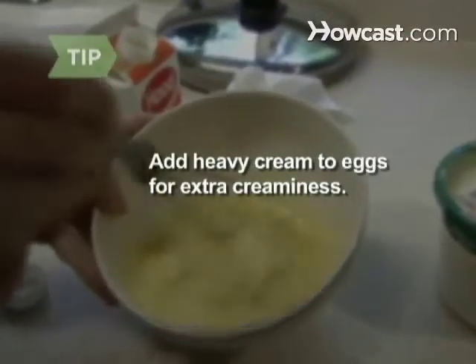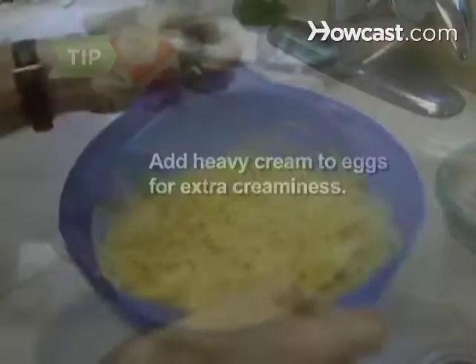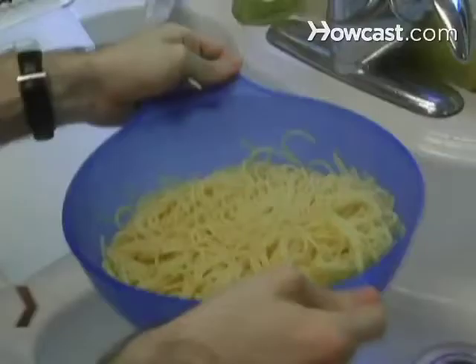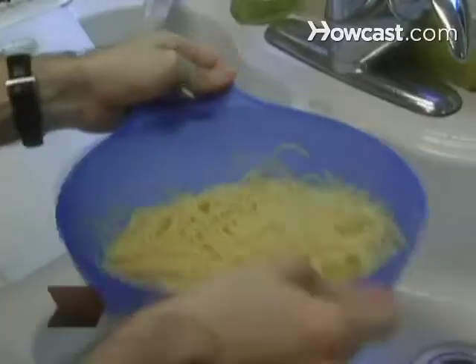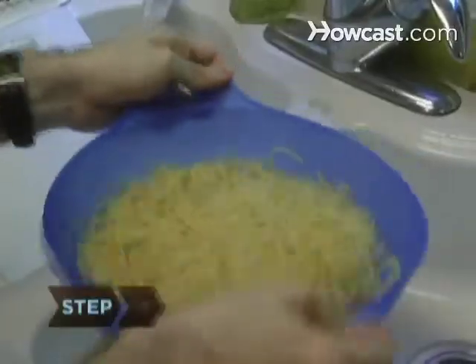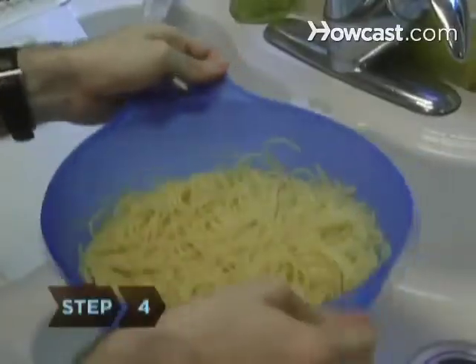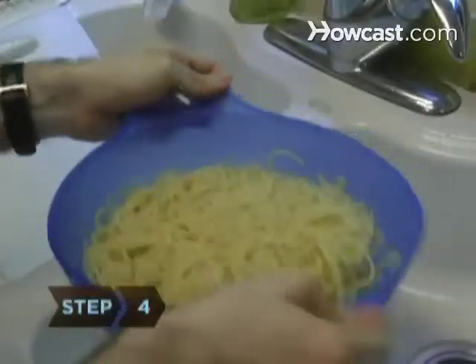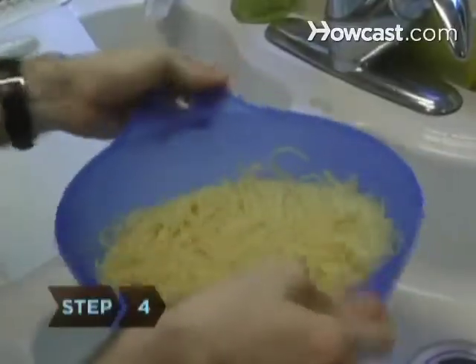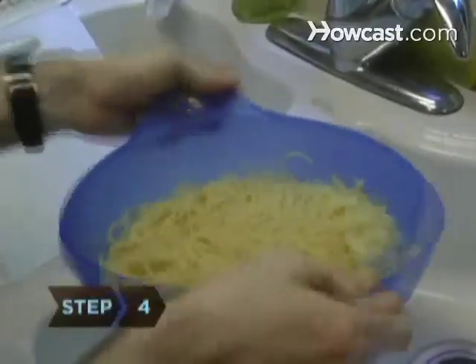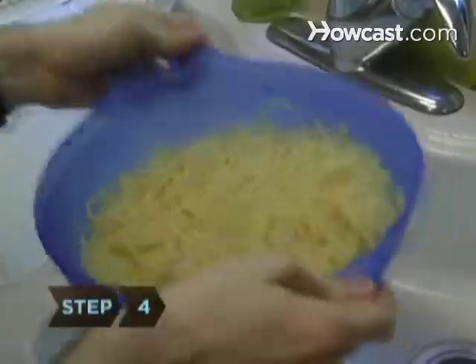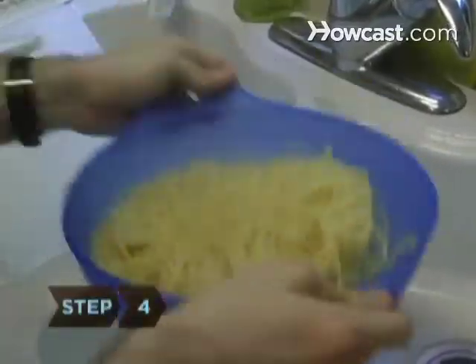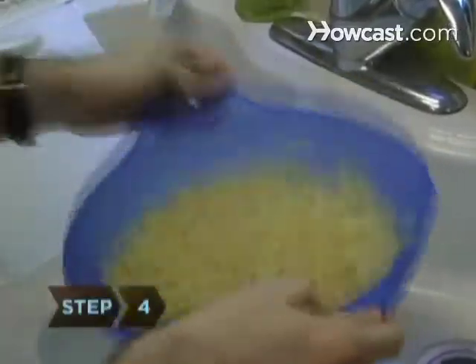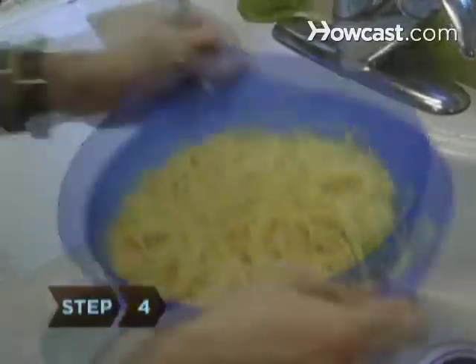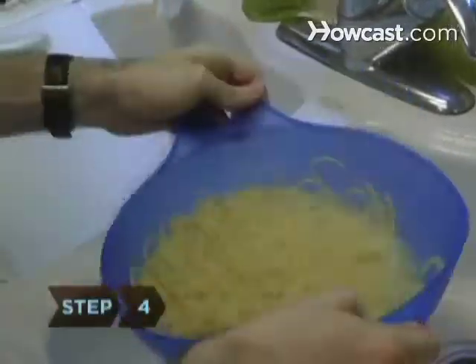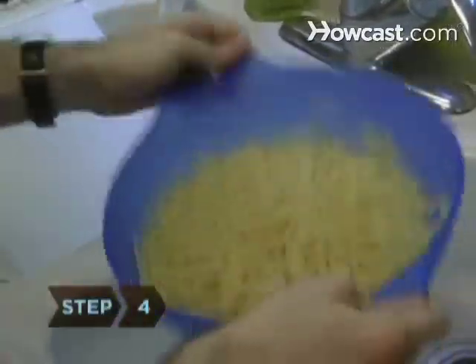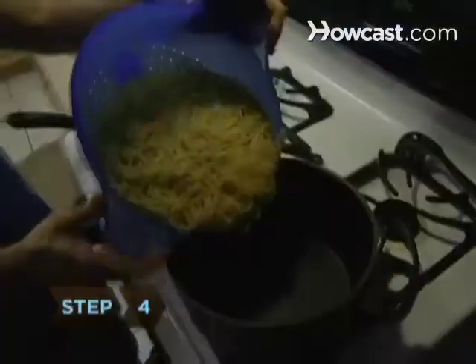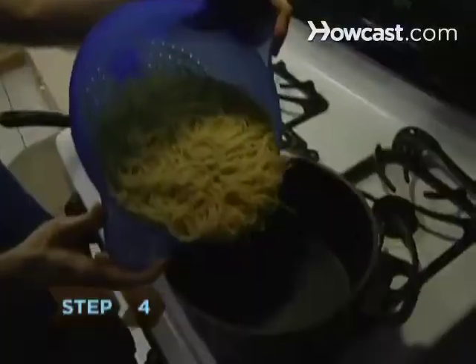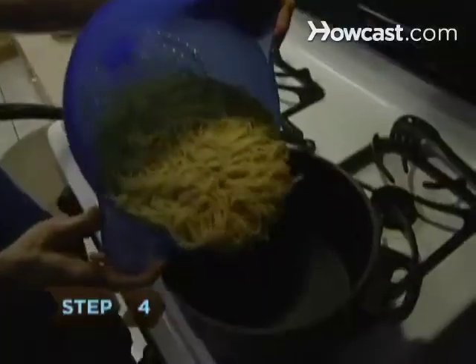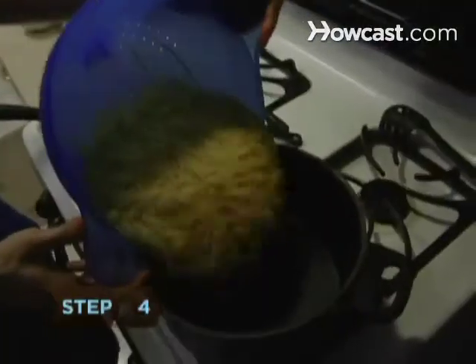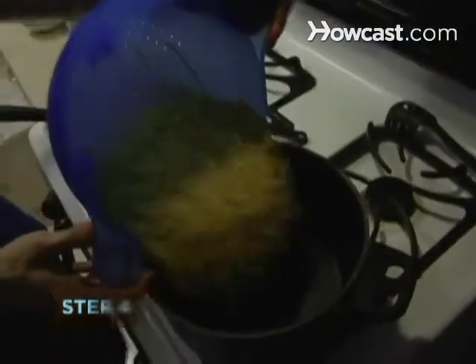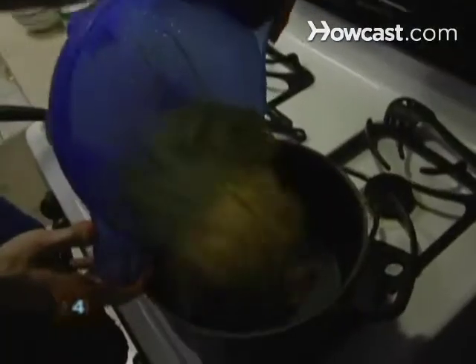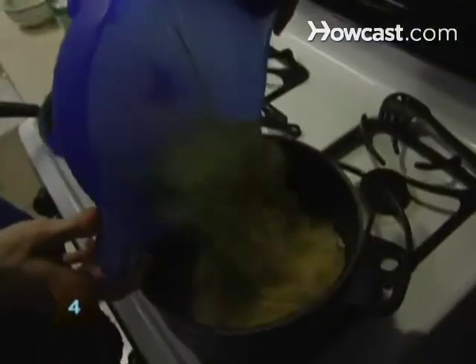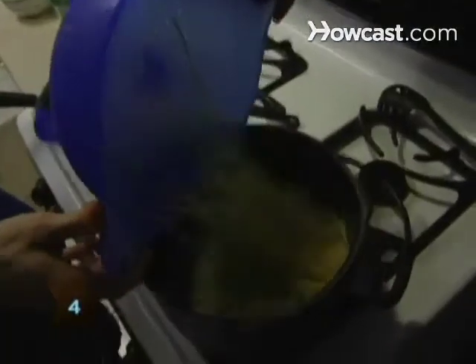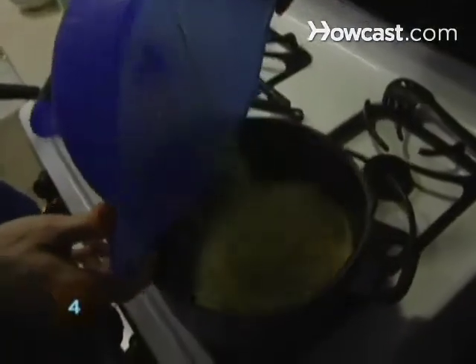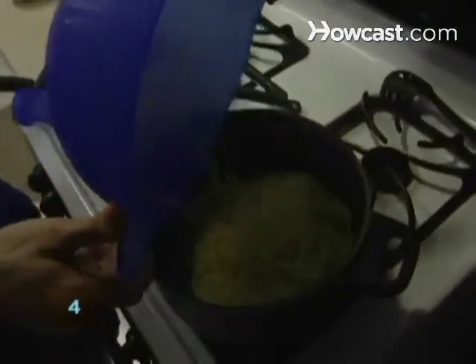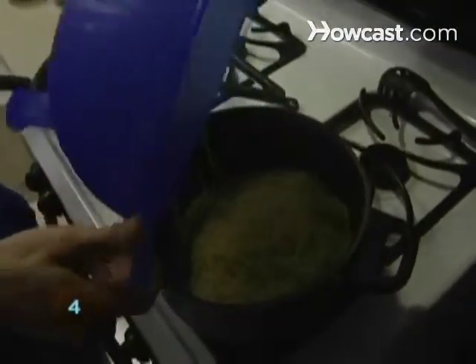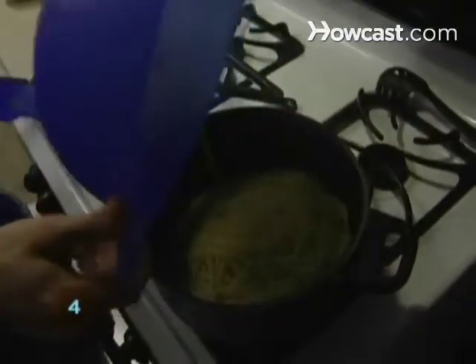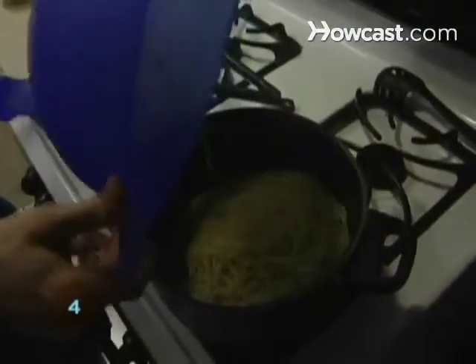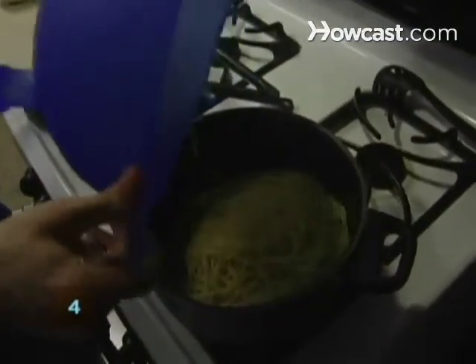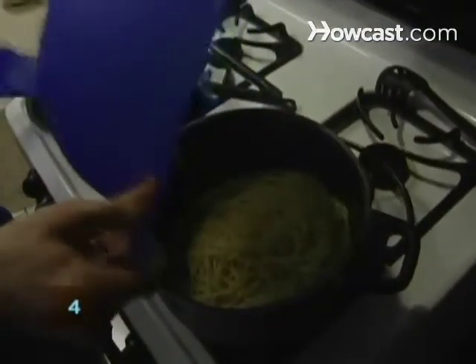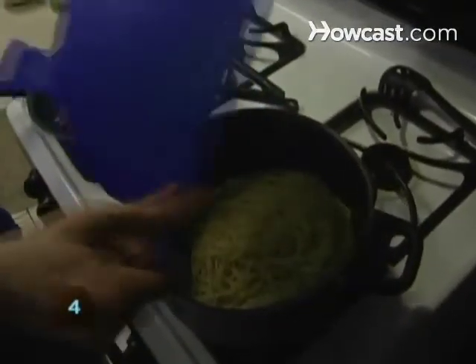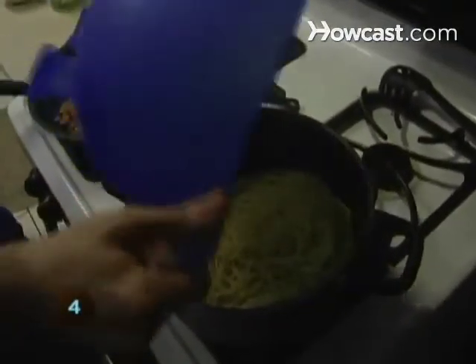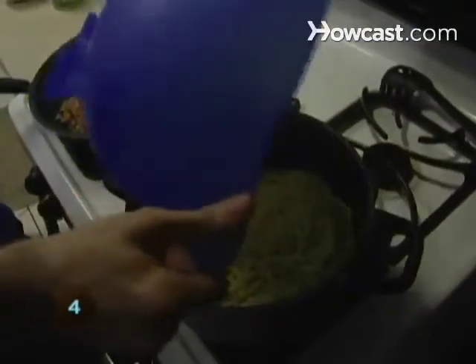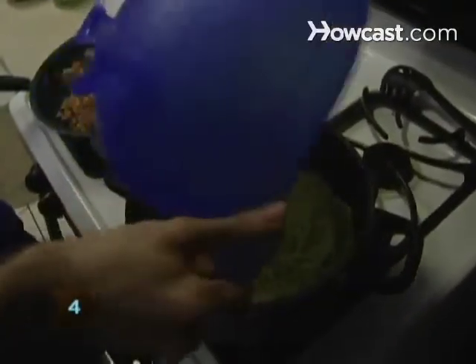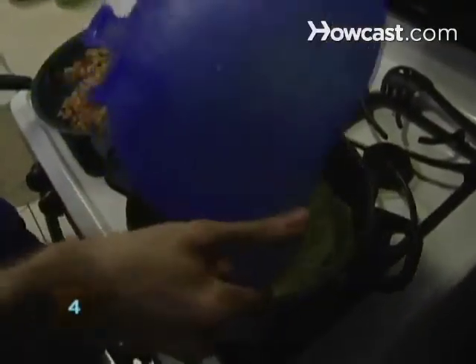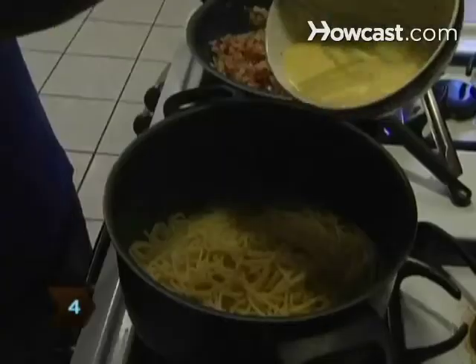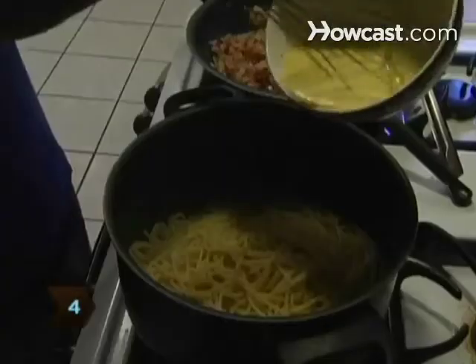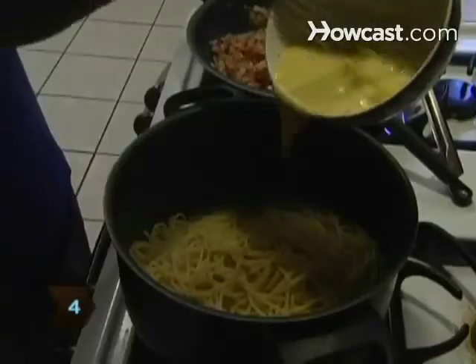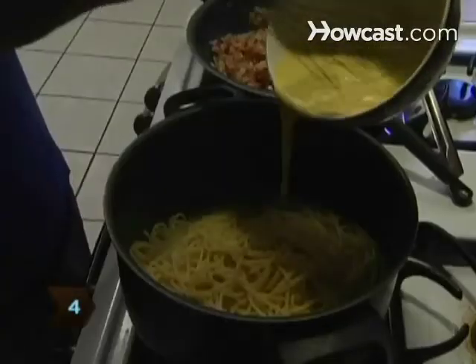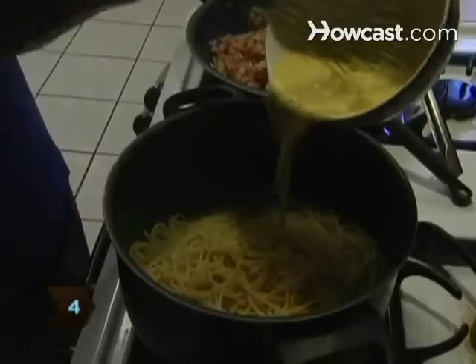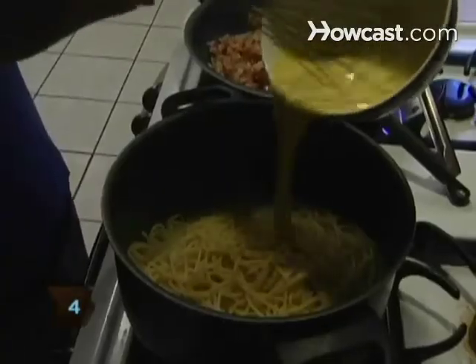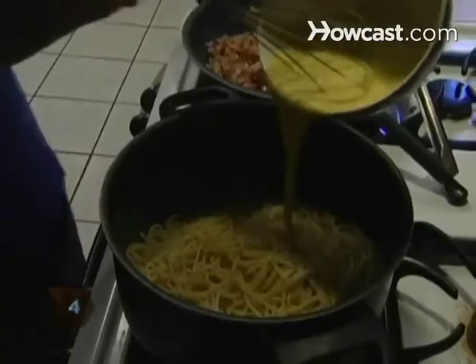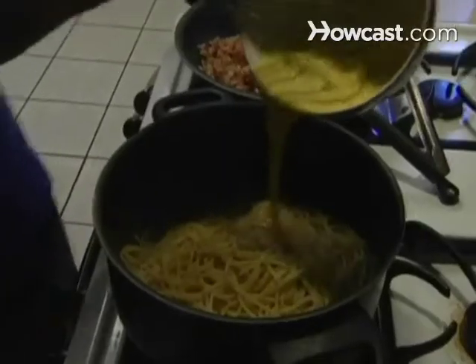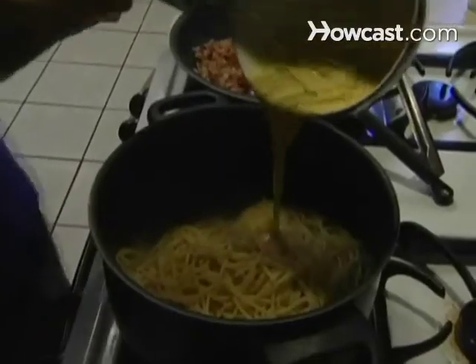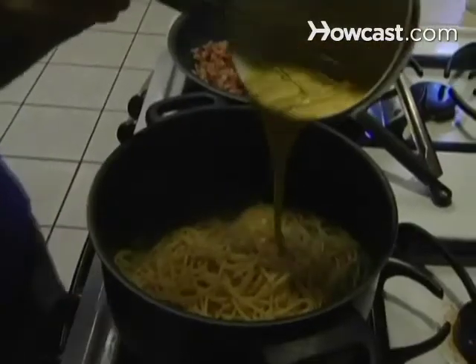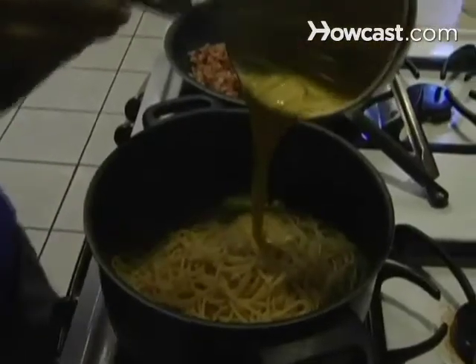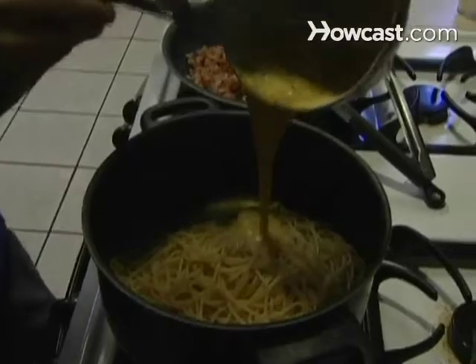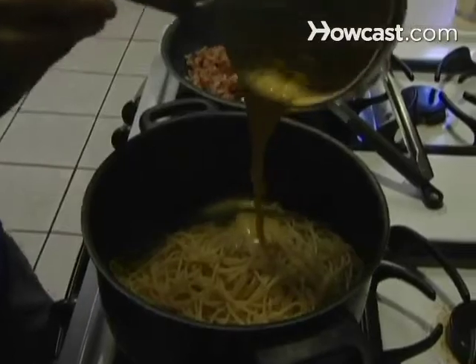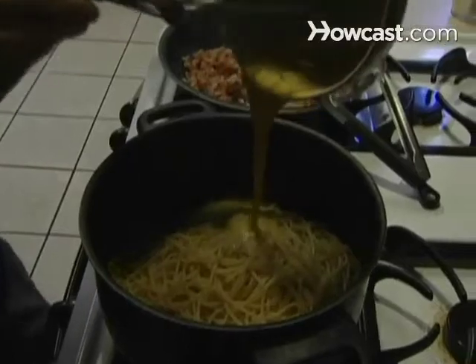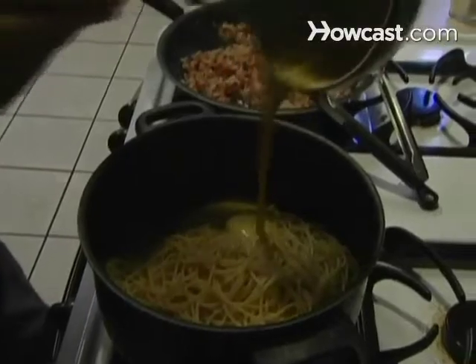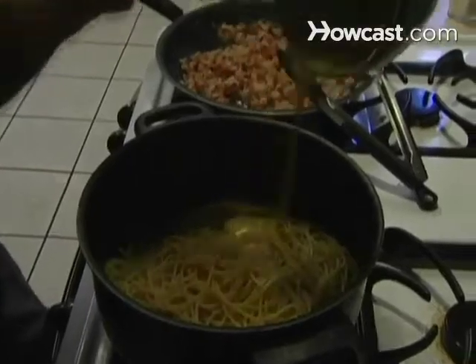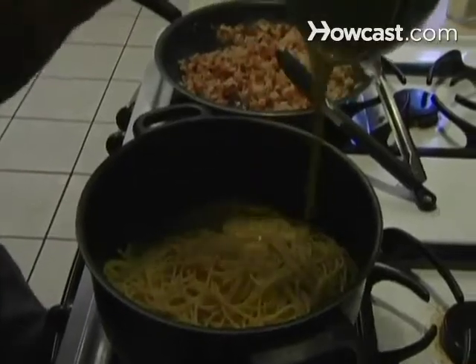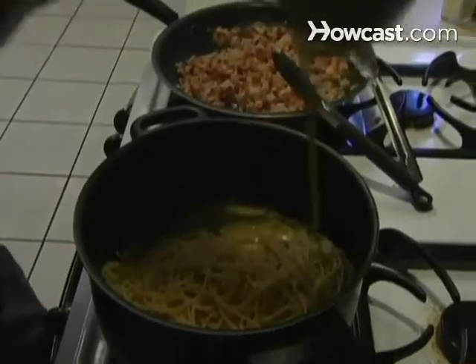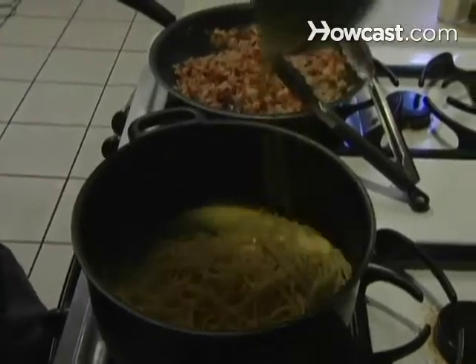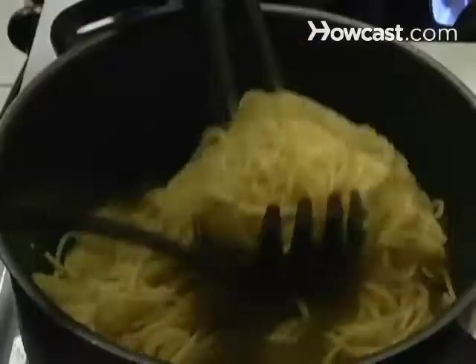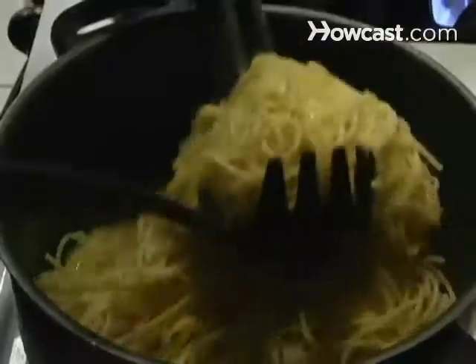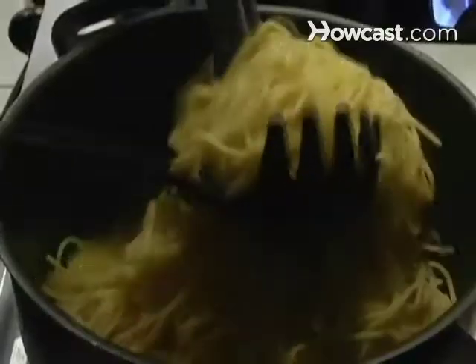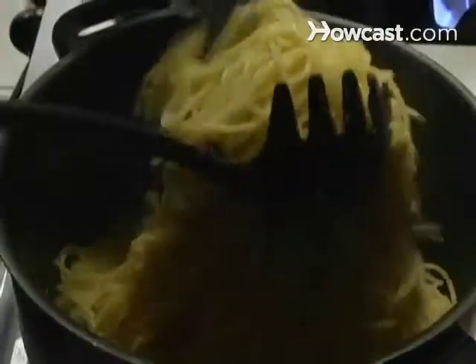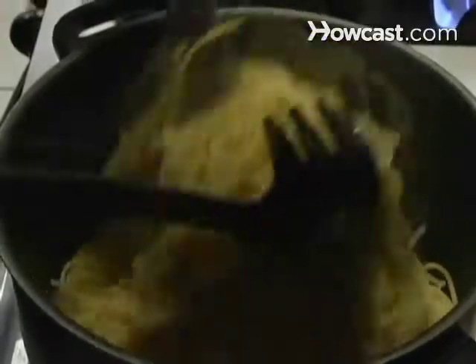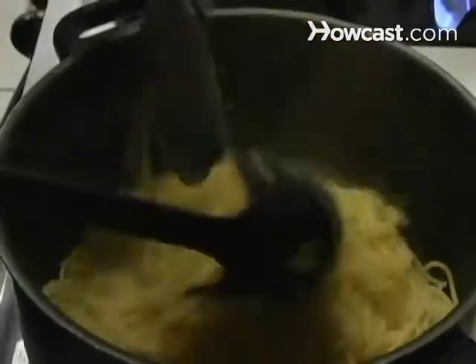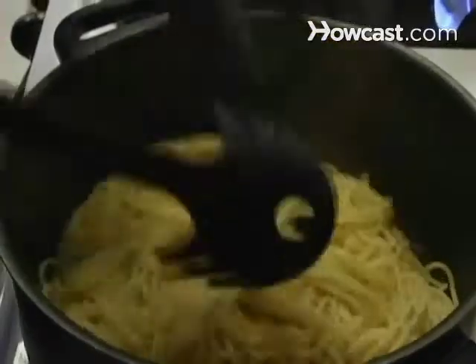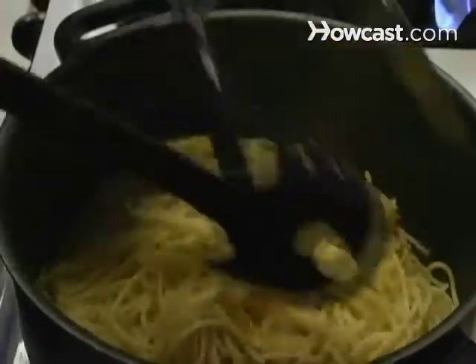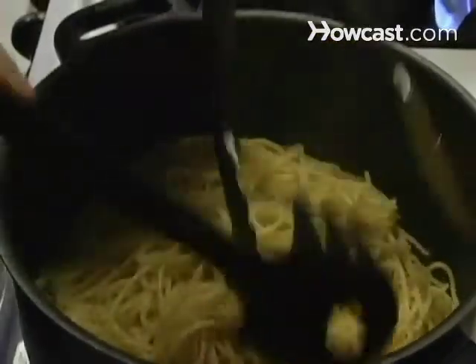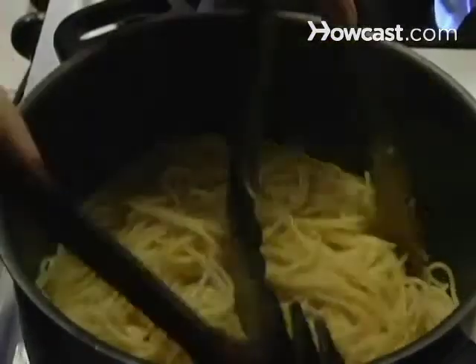Step 4. Drain the pasta and return it to the pot. Add the beaten eggs and stir until thoroughly mixed. The heat from the pasta cooks the eggs.